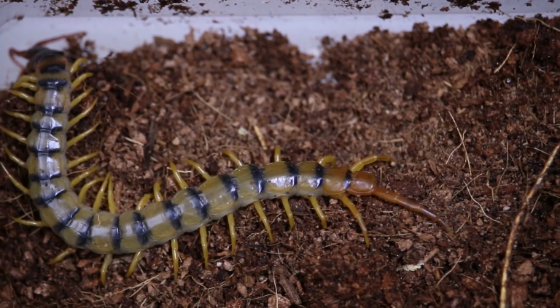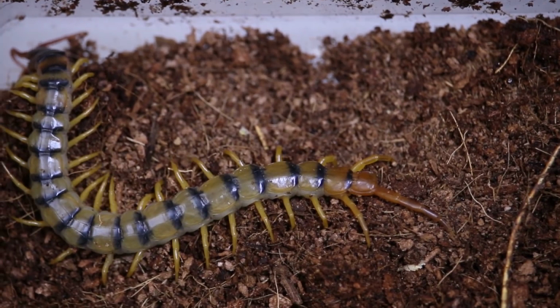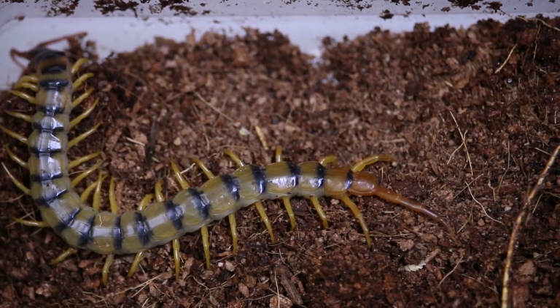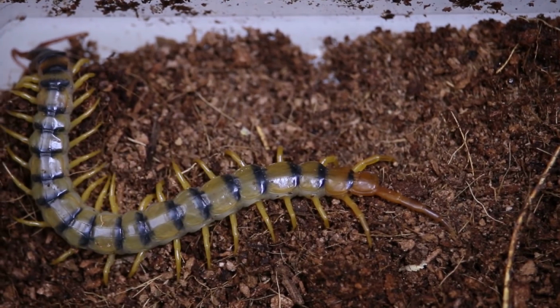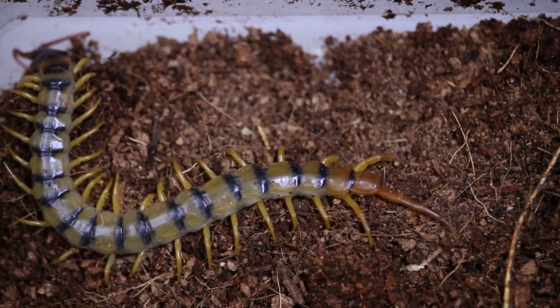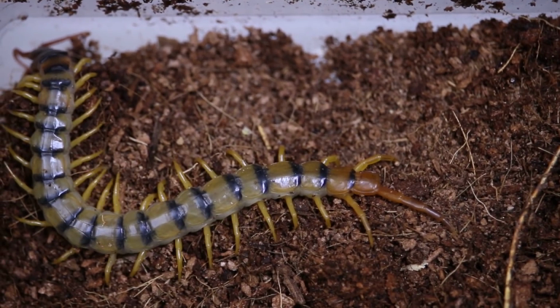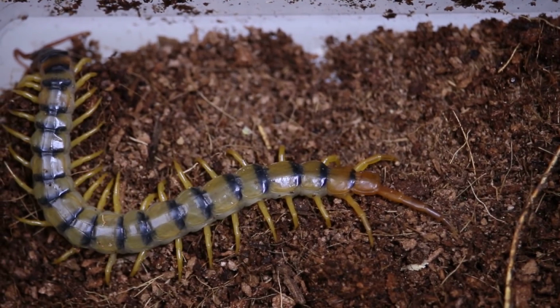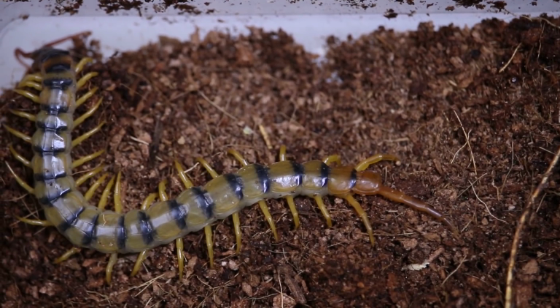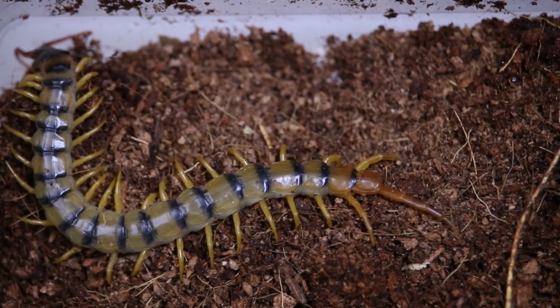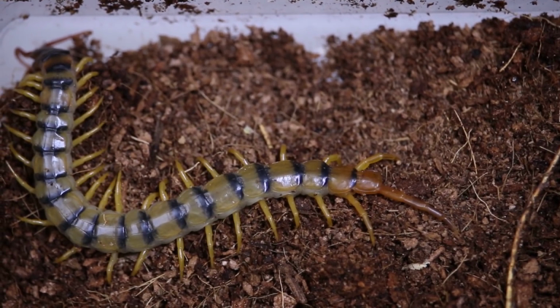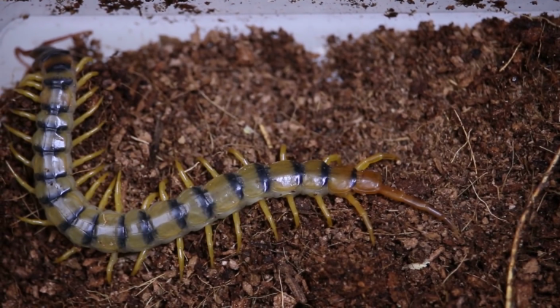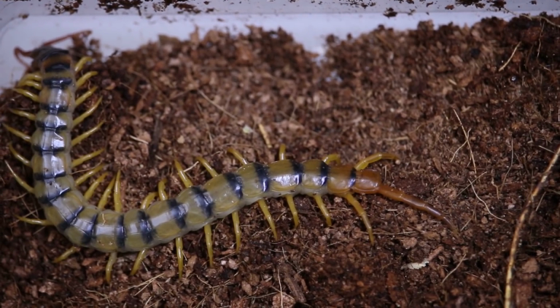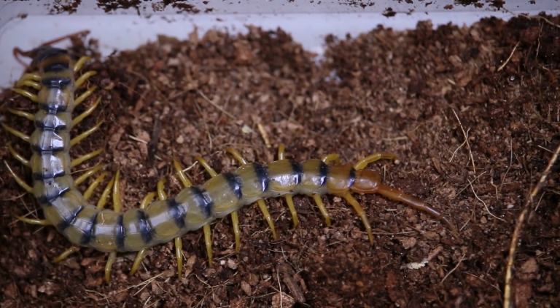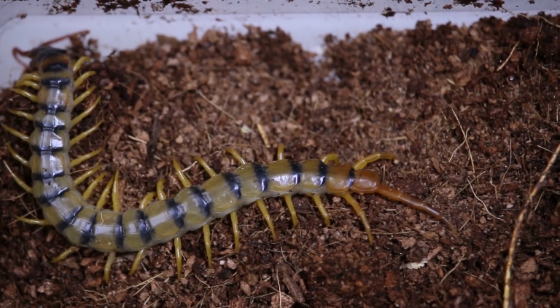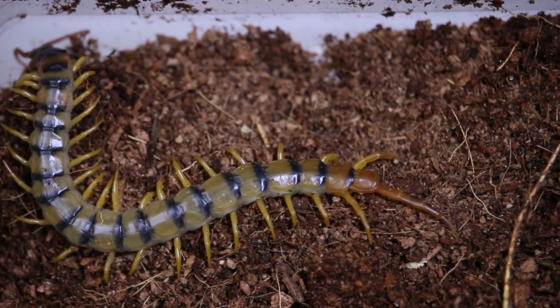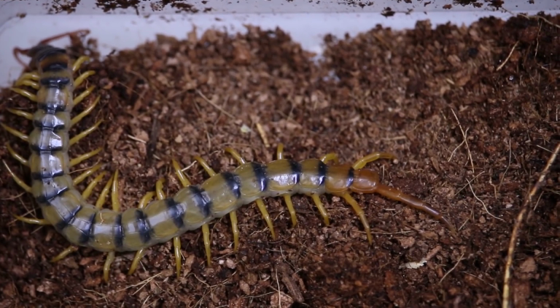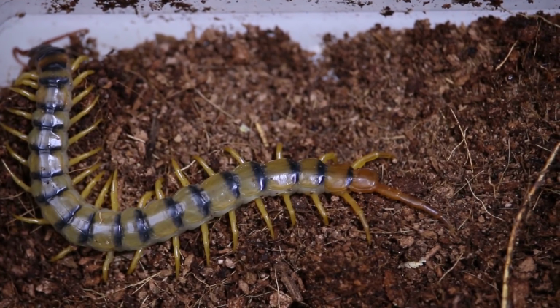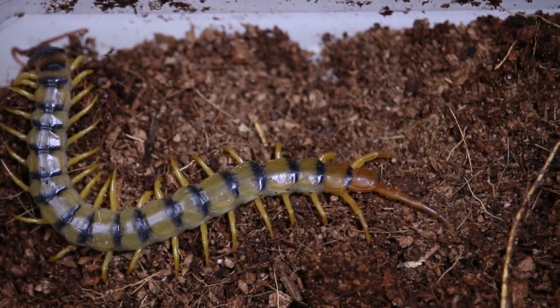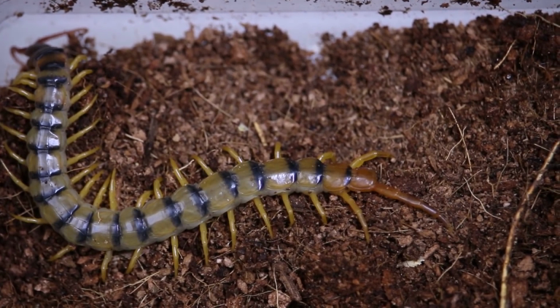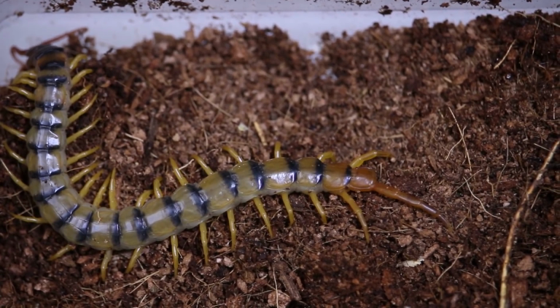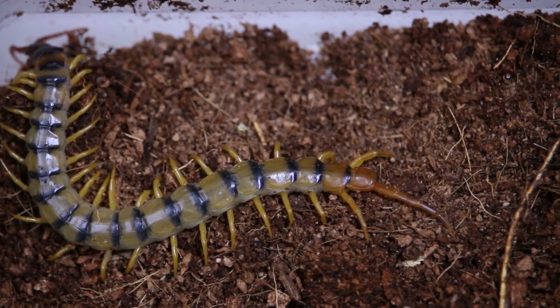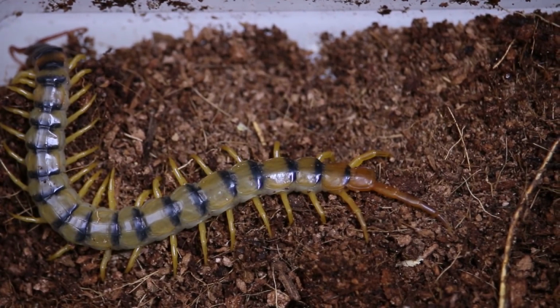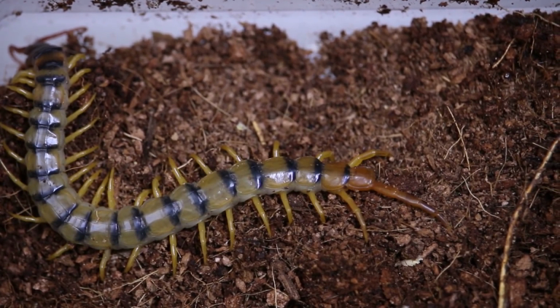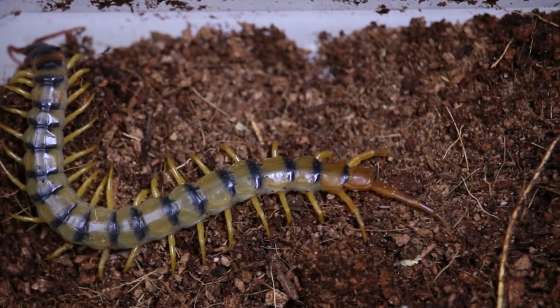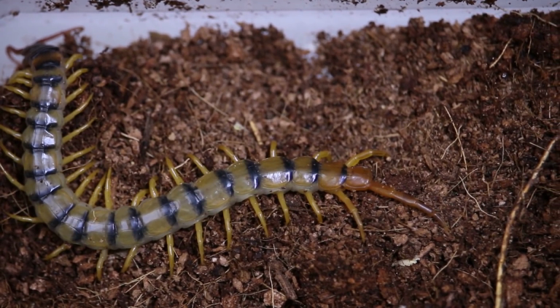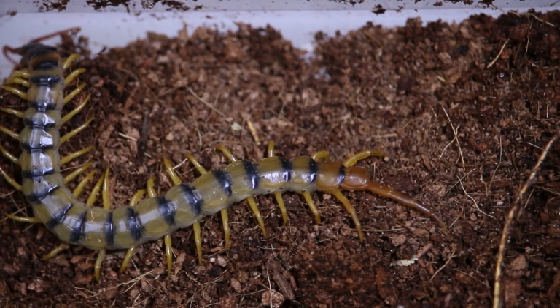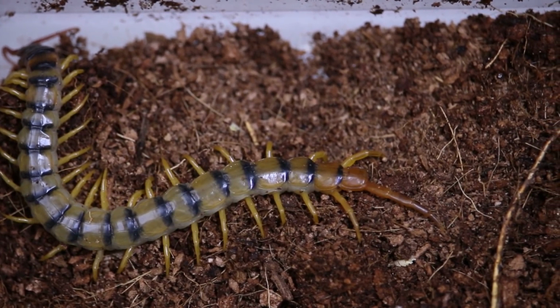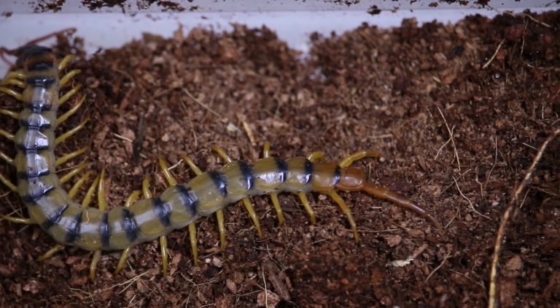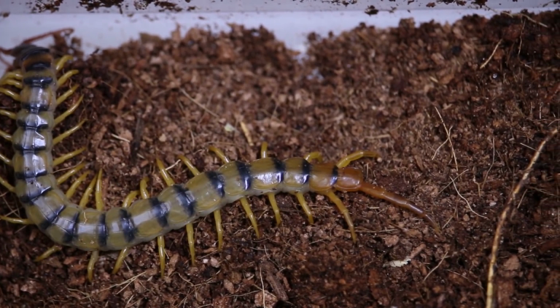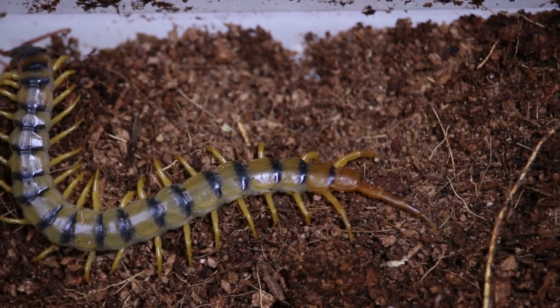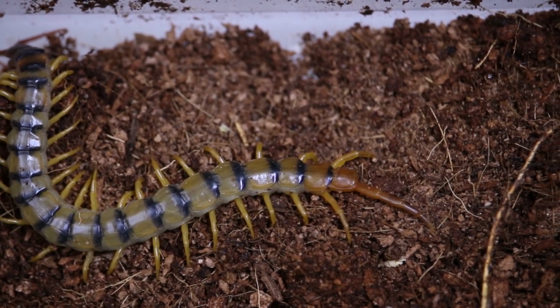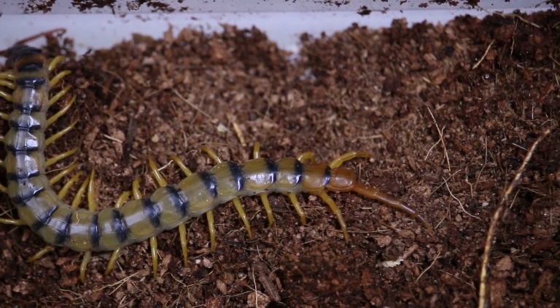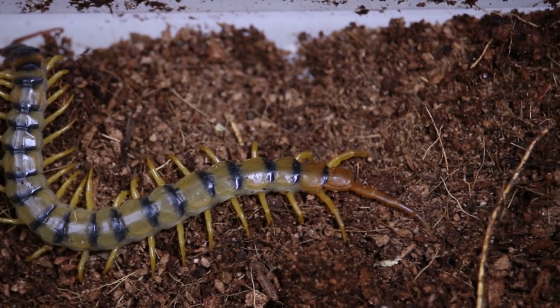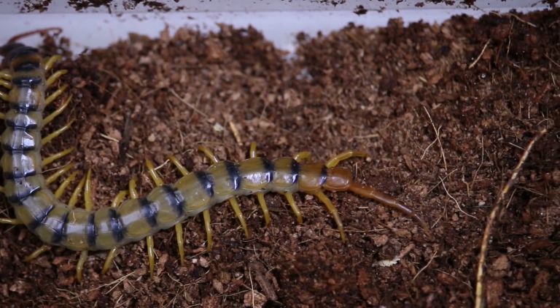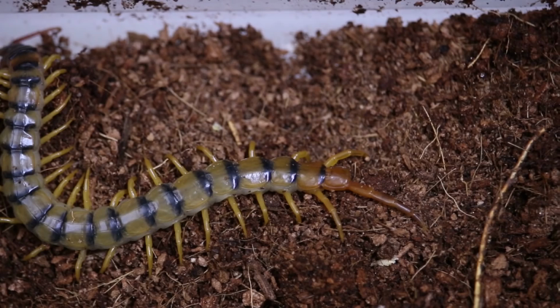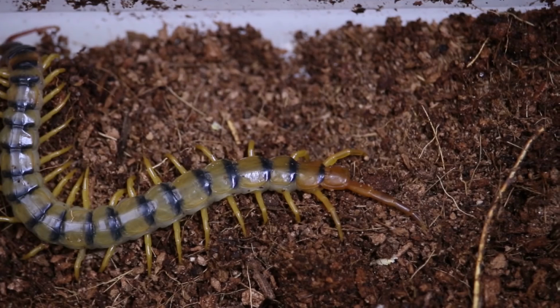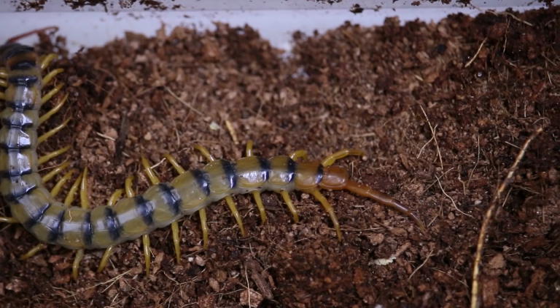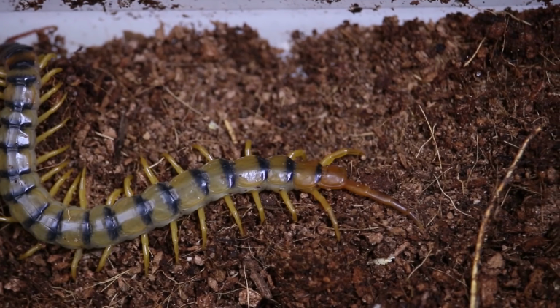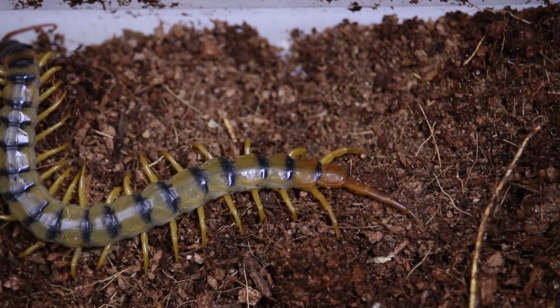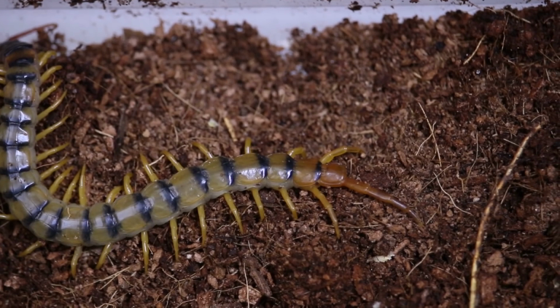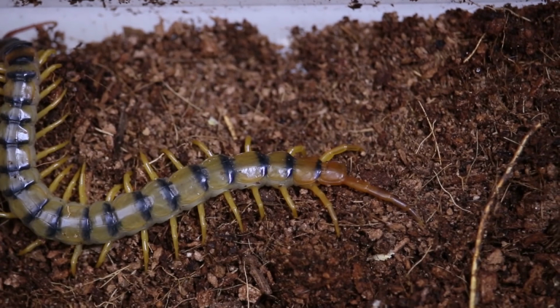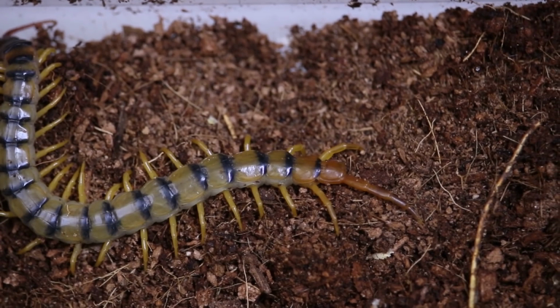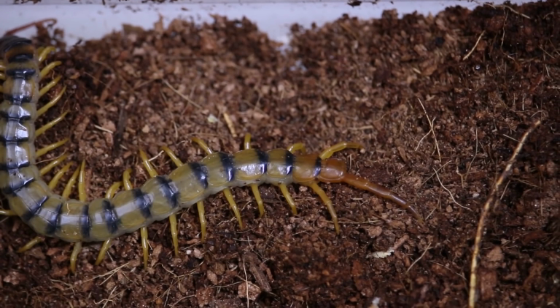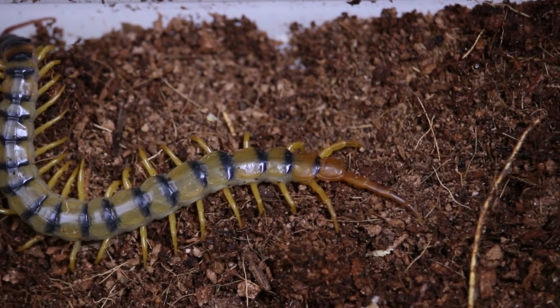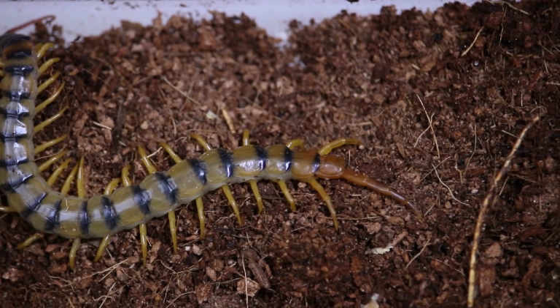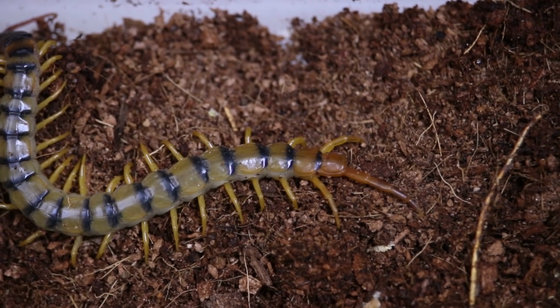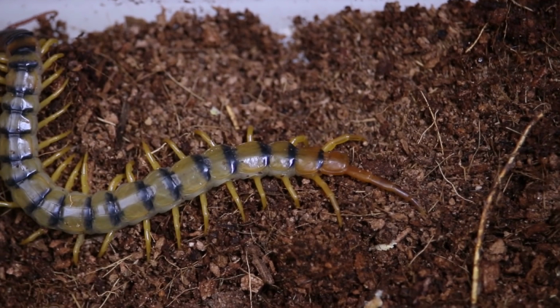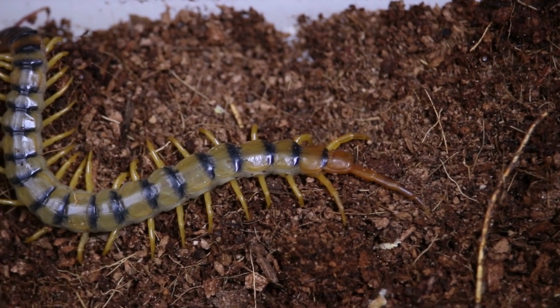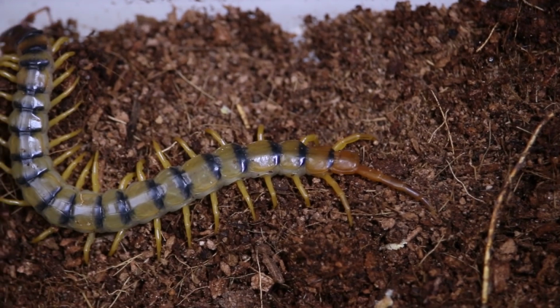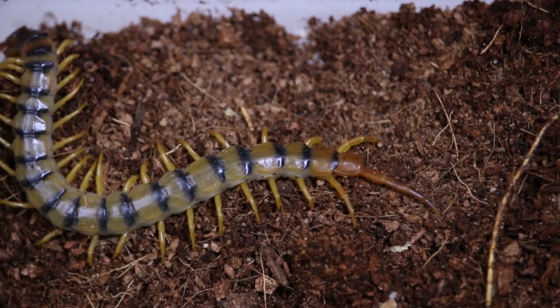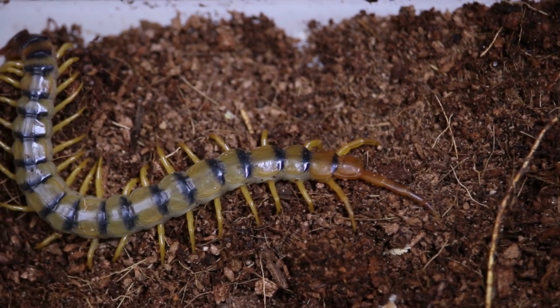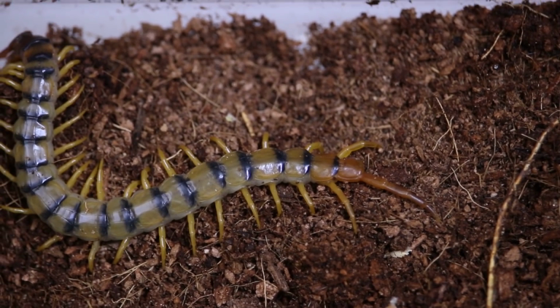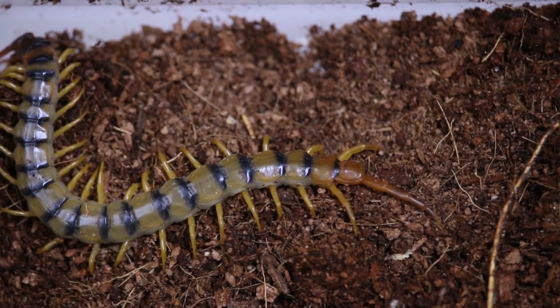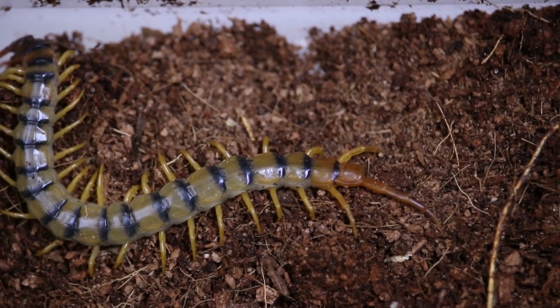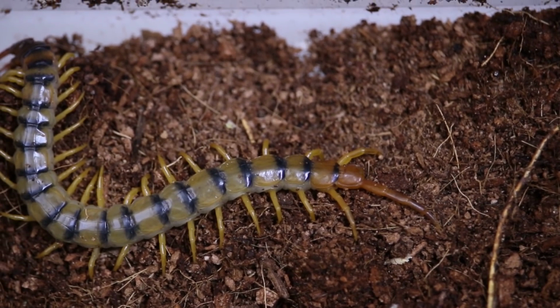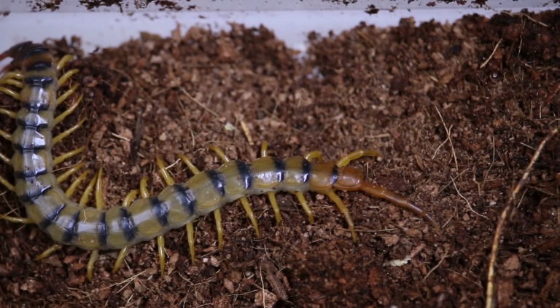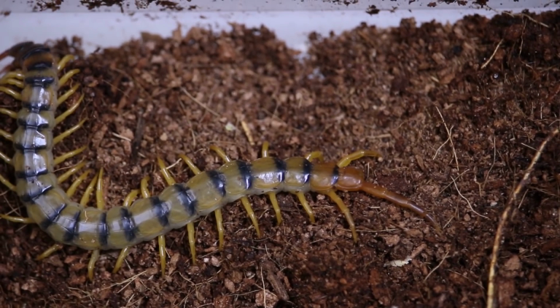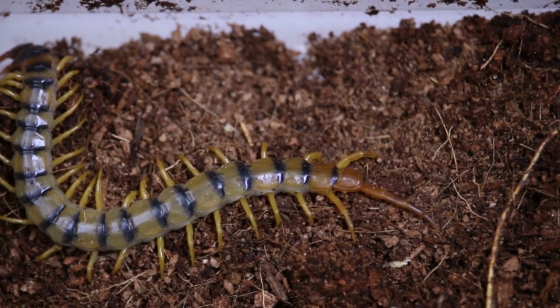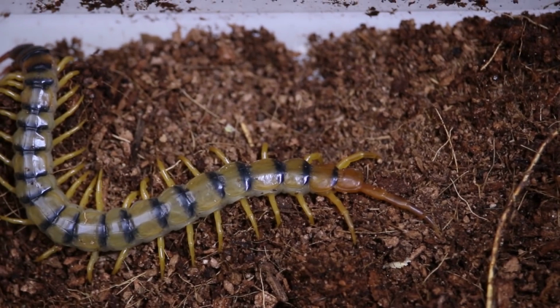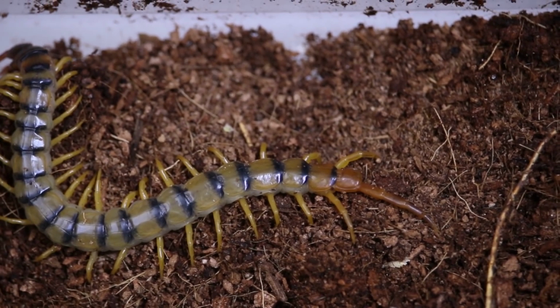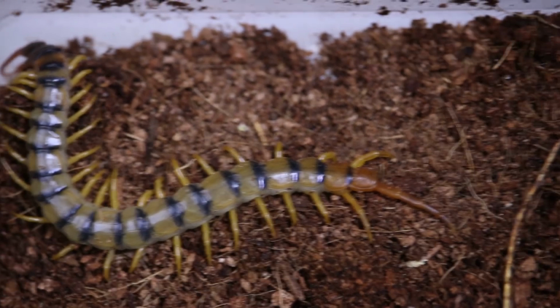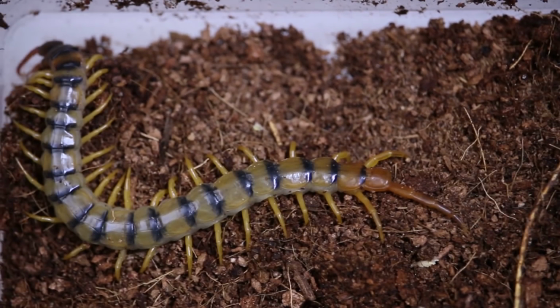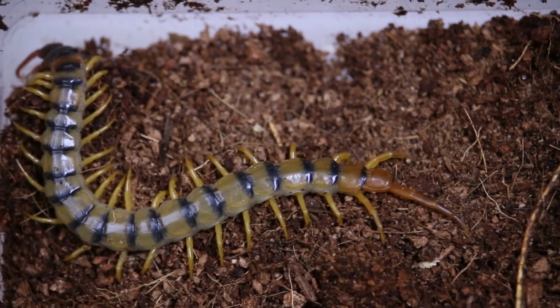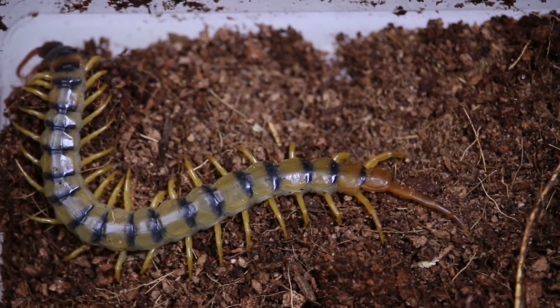This is the Scolopendra polymorpha tiger centipede. It's called that due to the striping on its body.